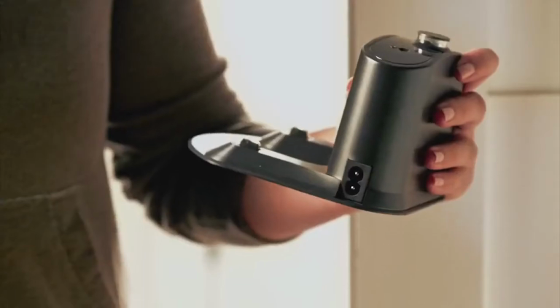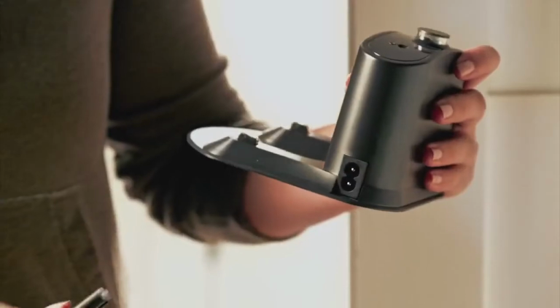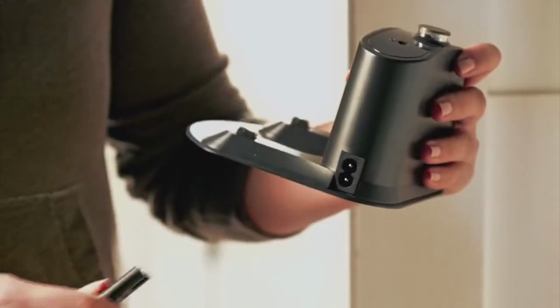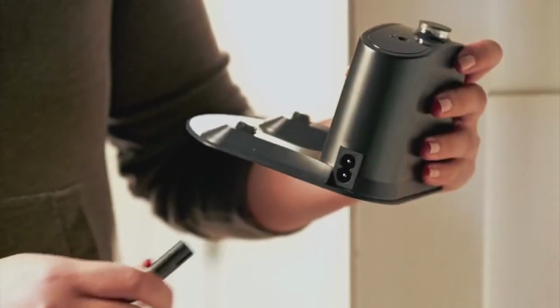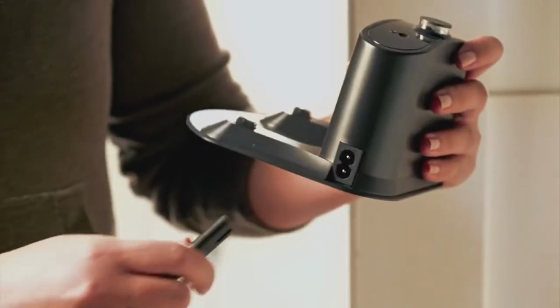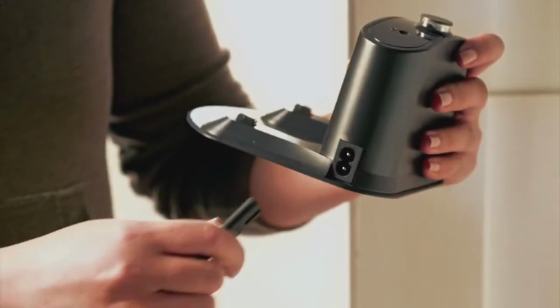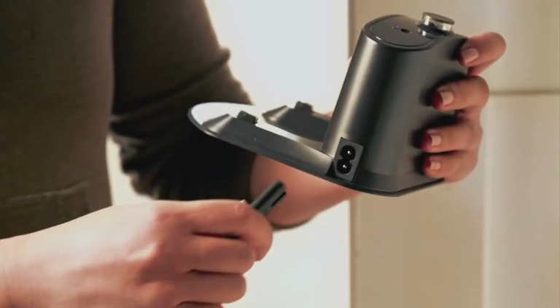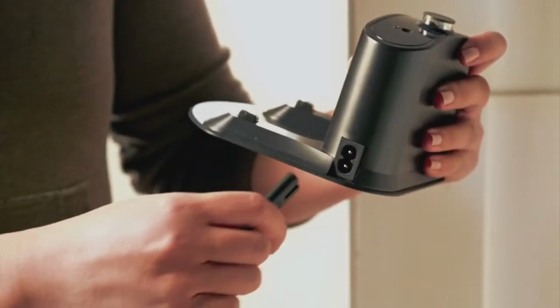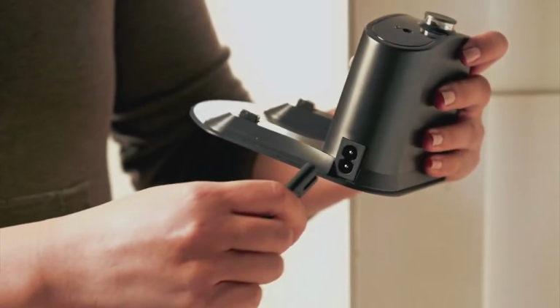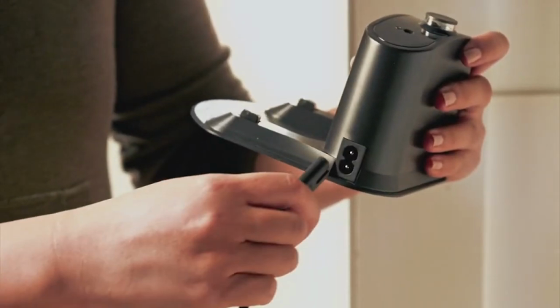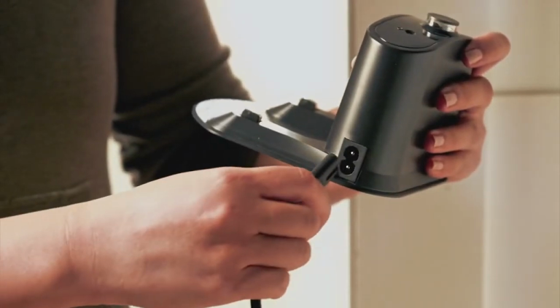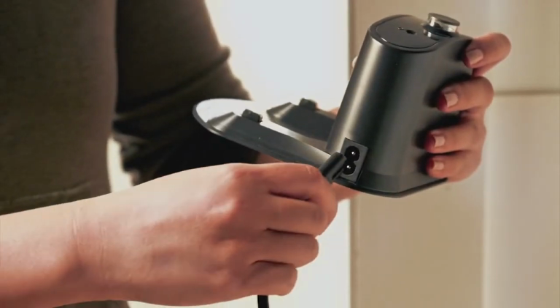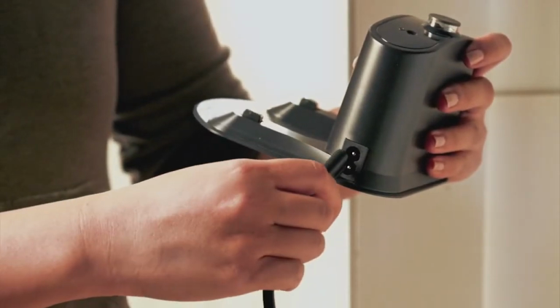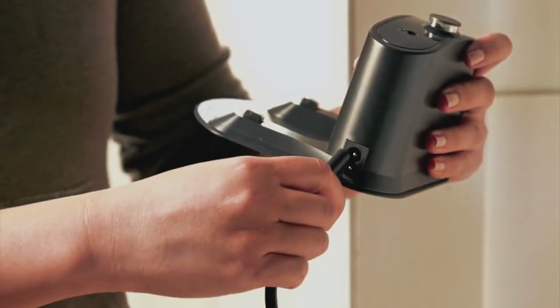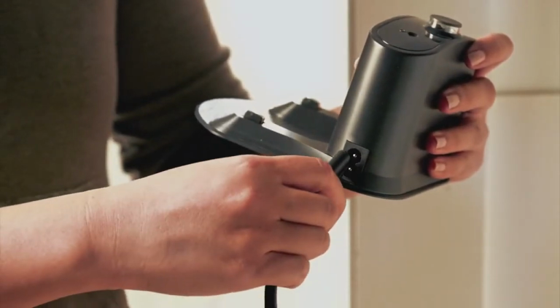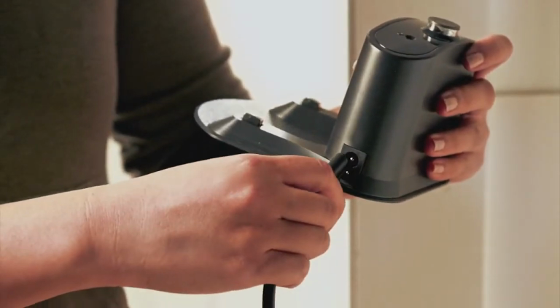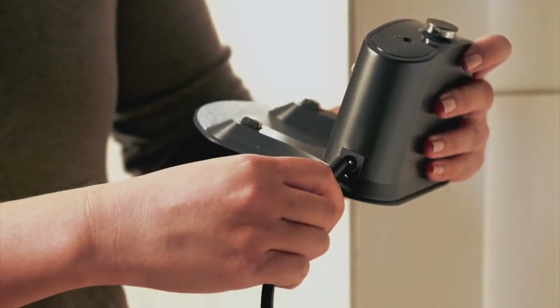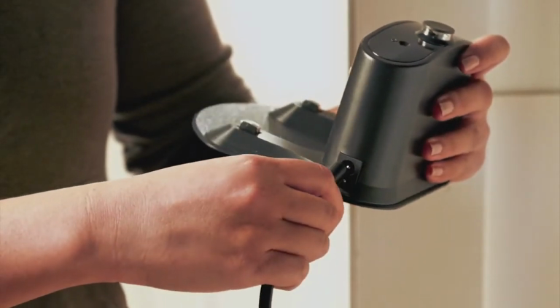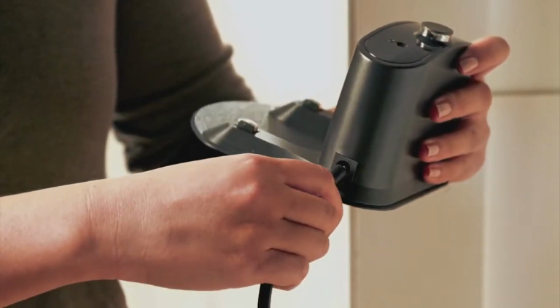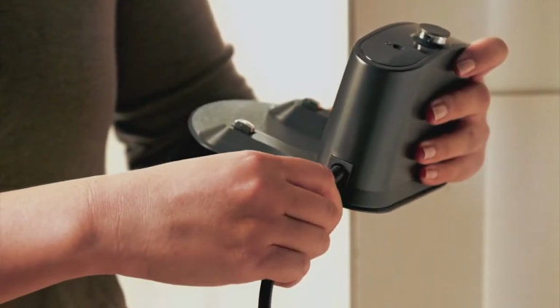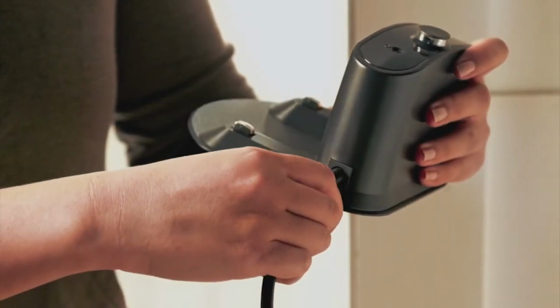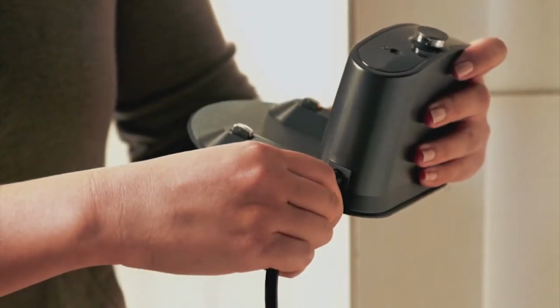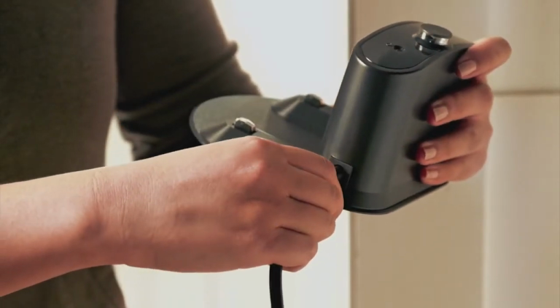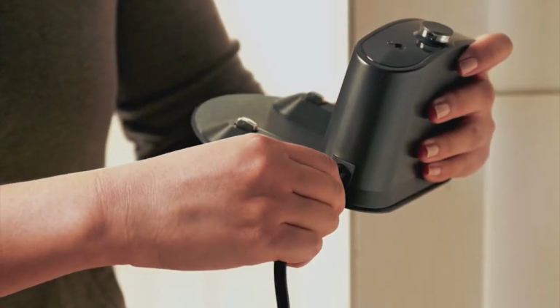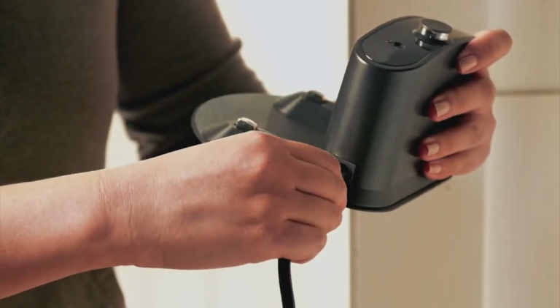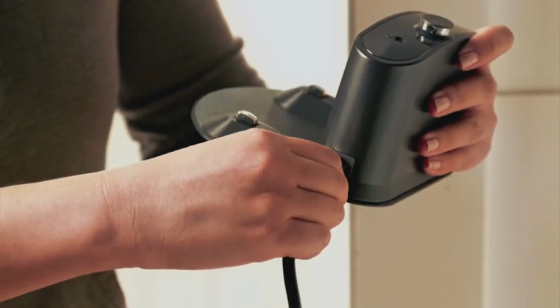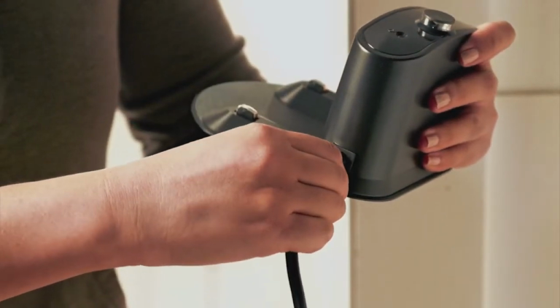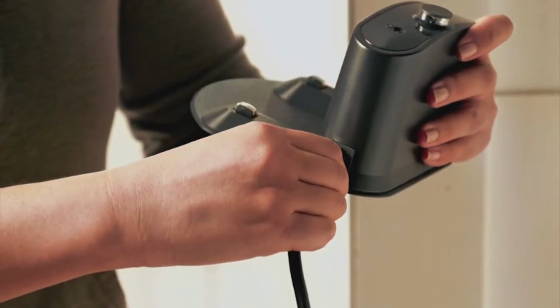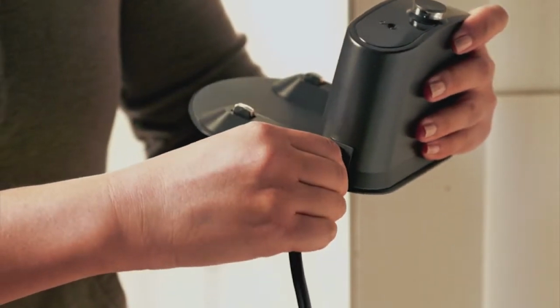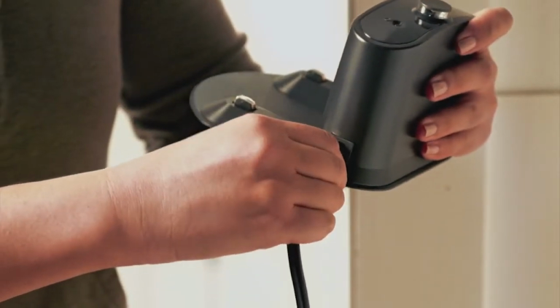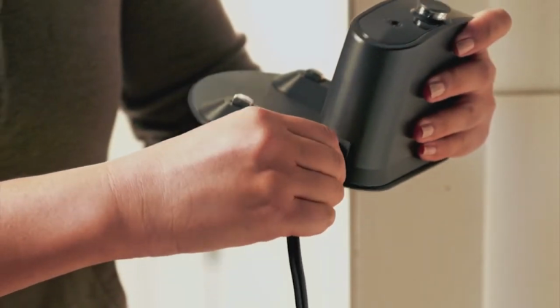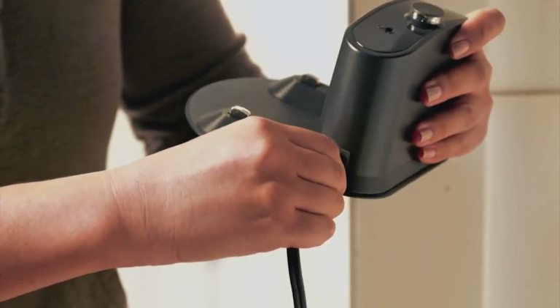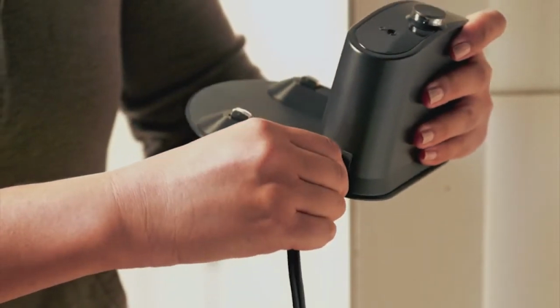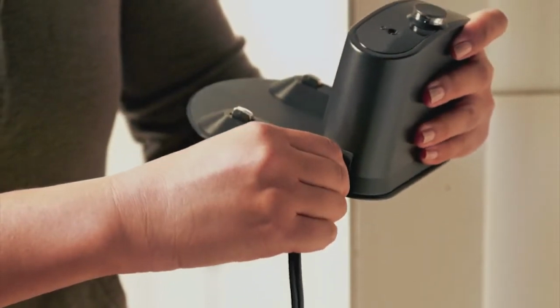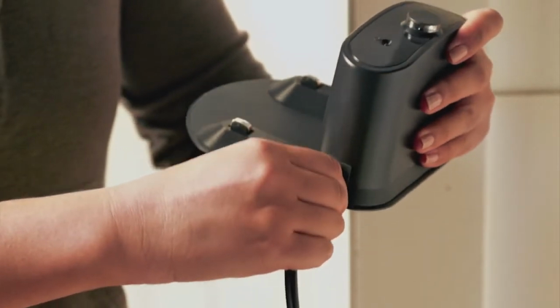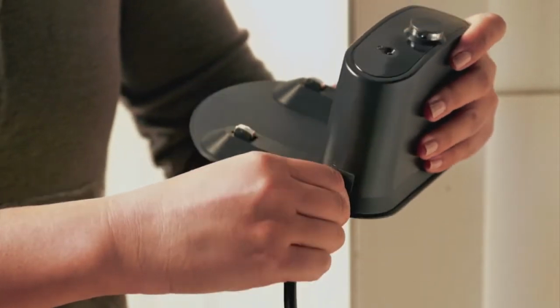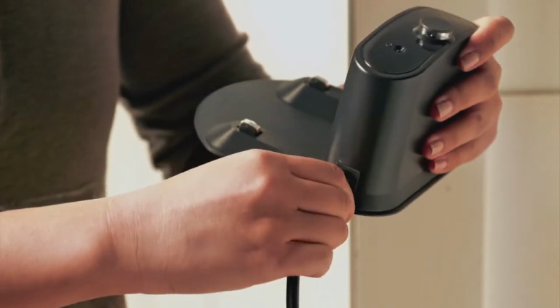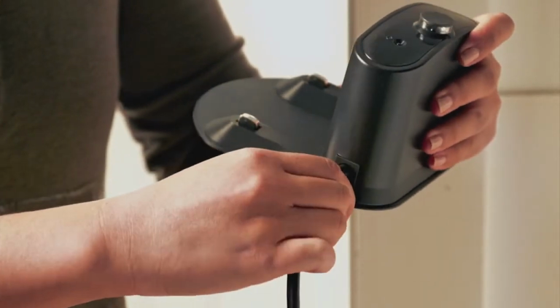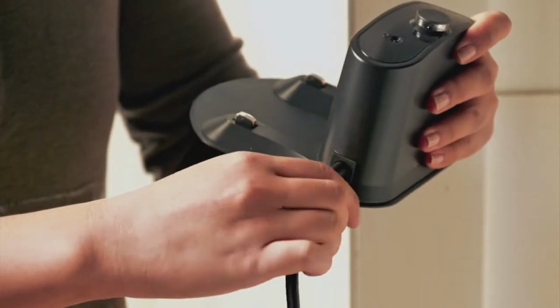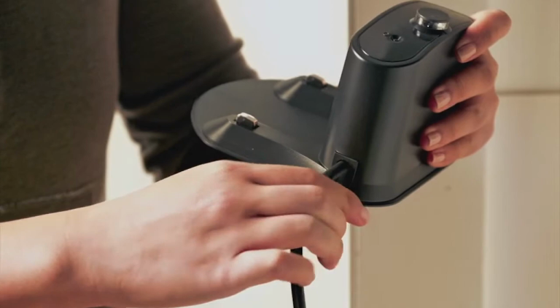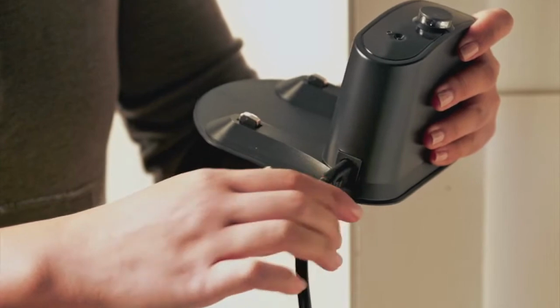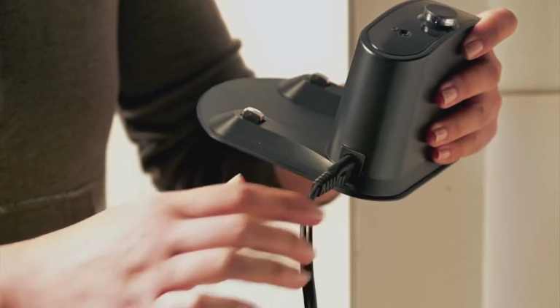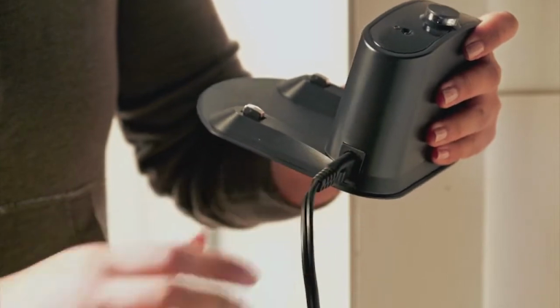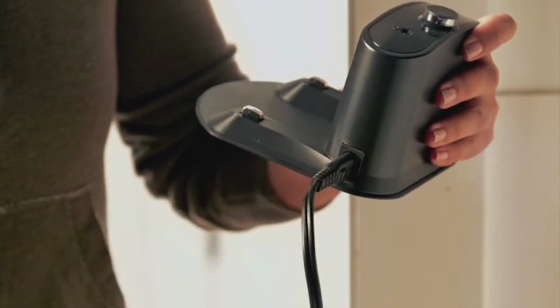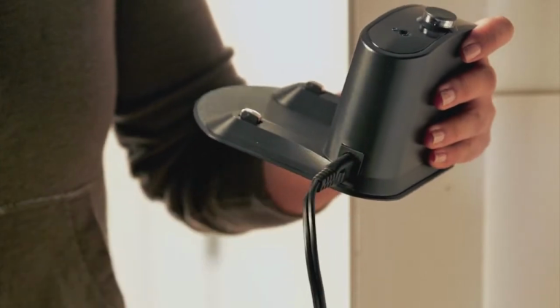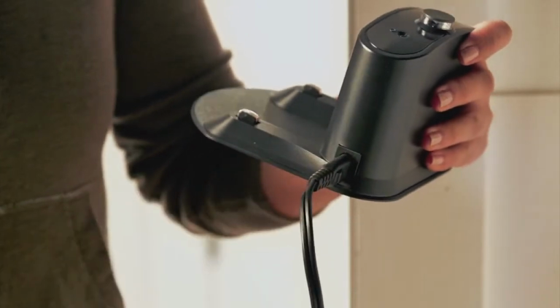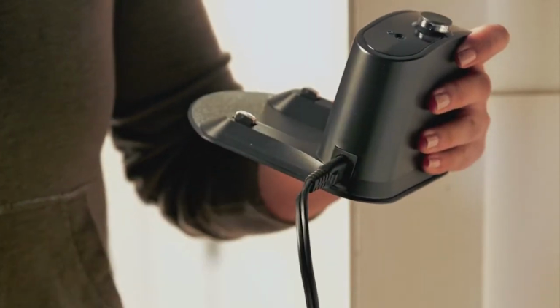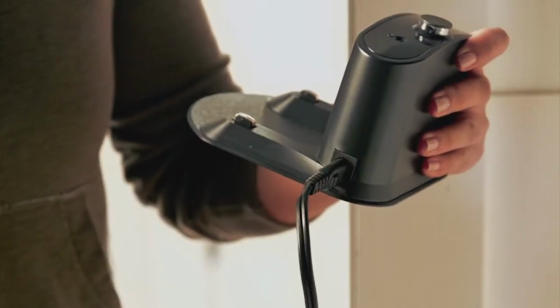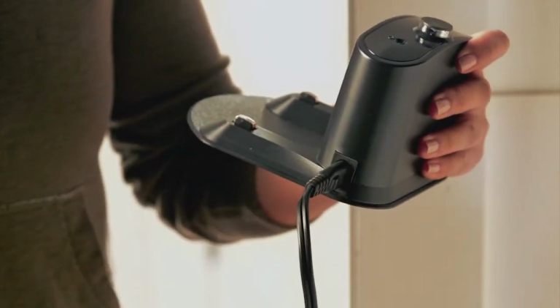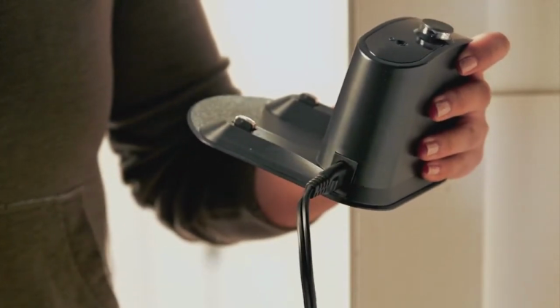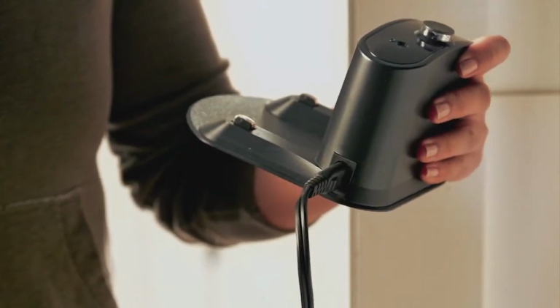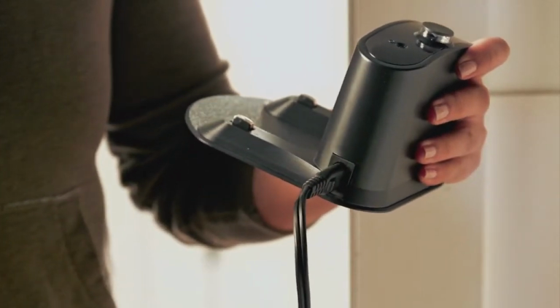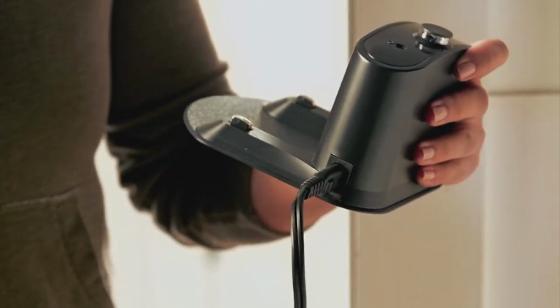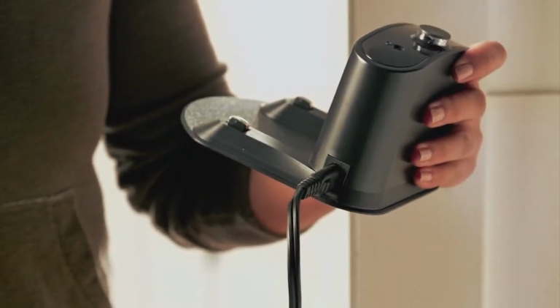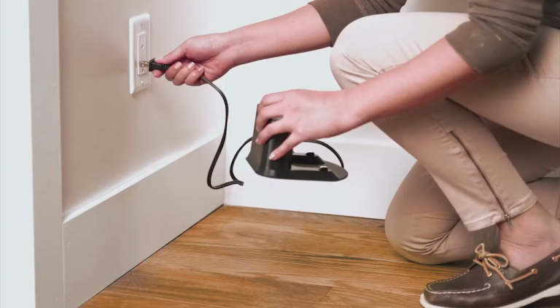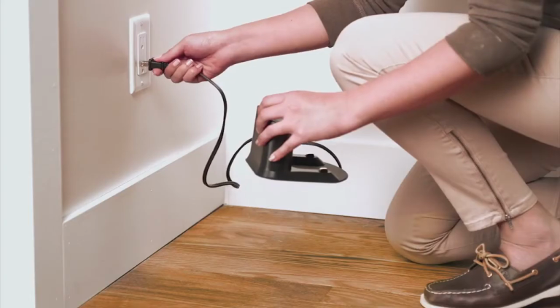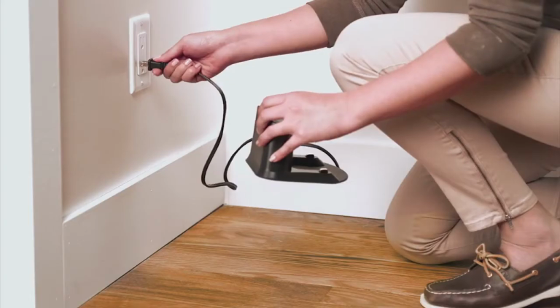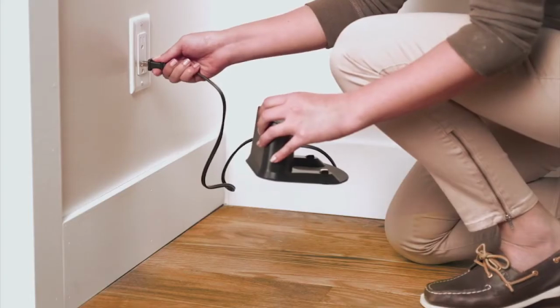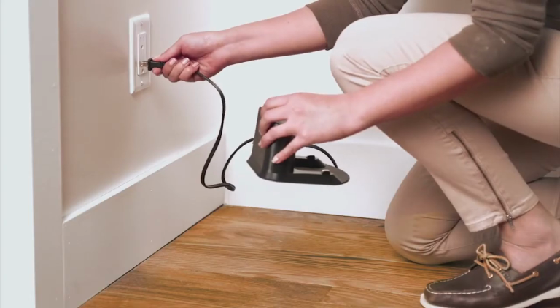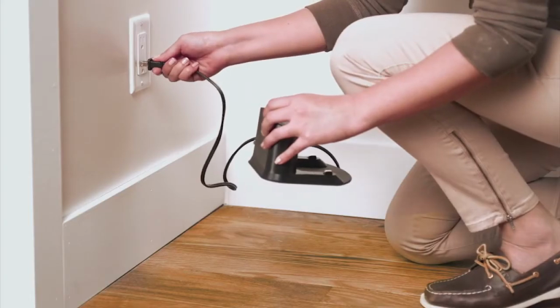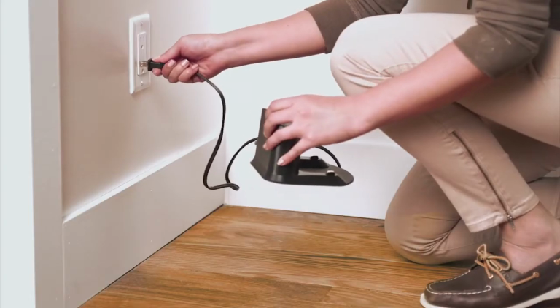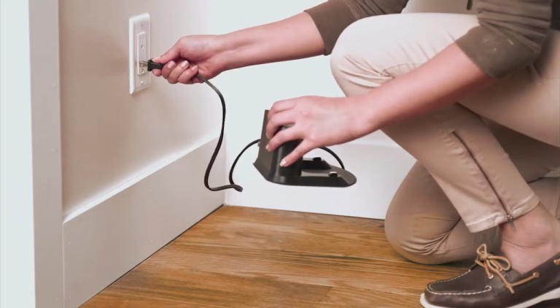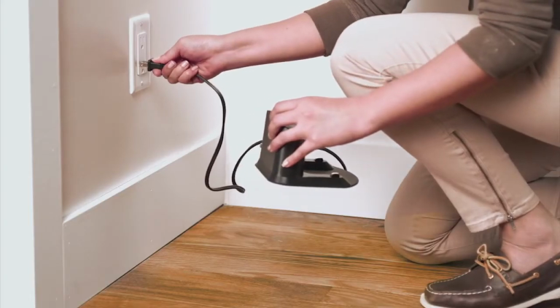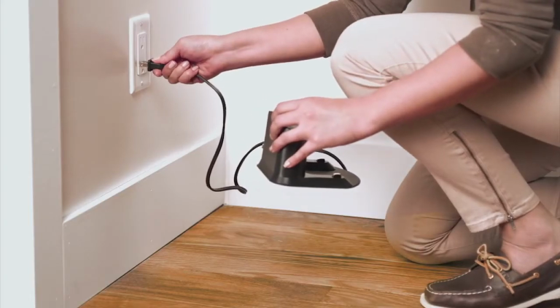To set up the home base charging station, plug the cord into the home base. Then plug the other end of the cord into an outlet.